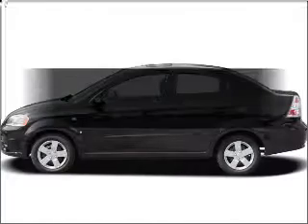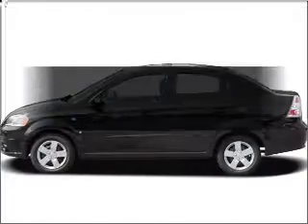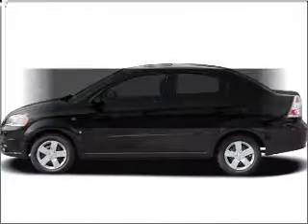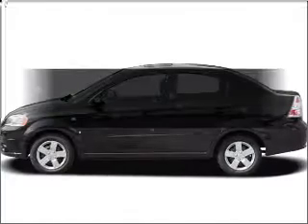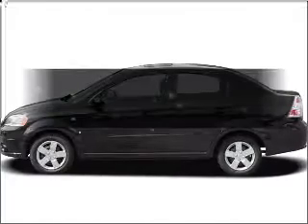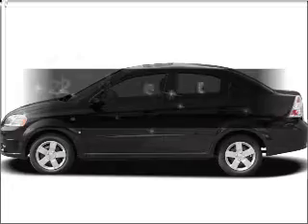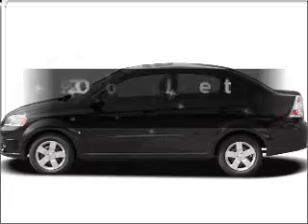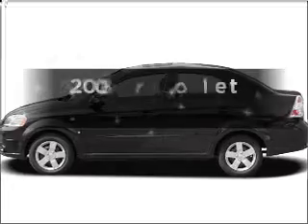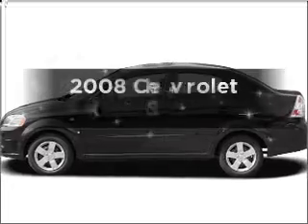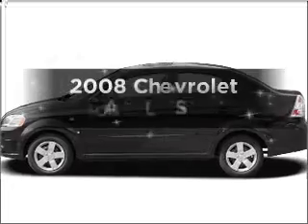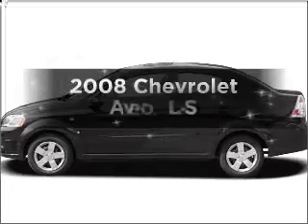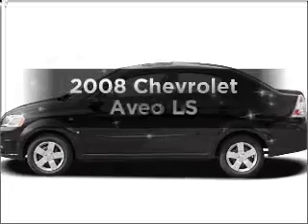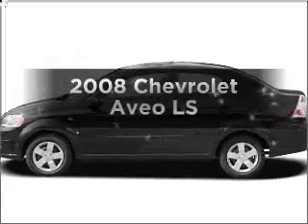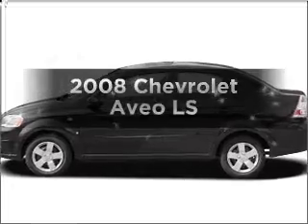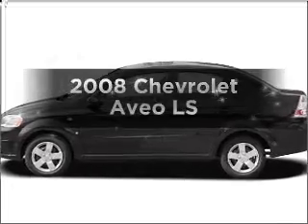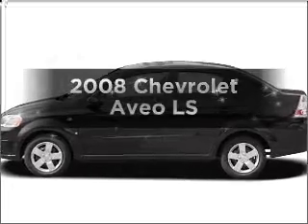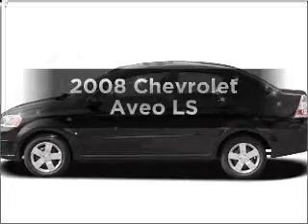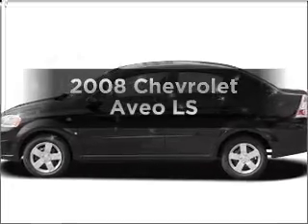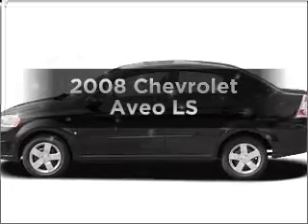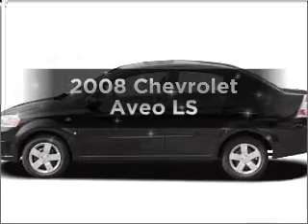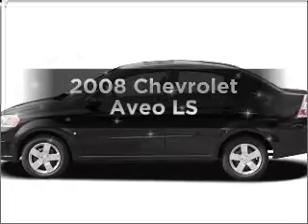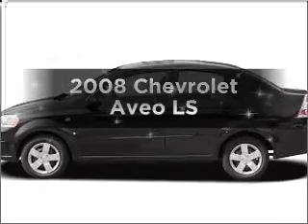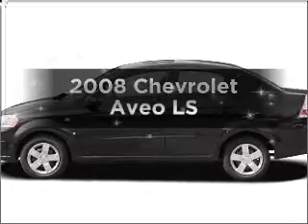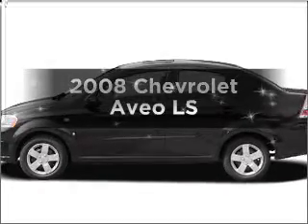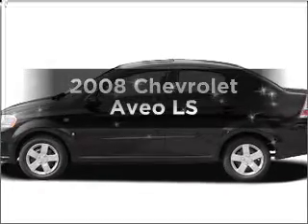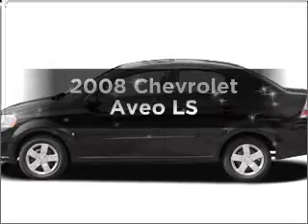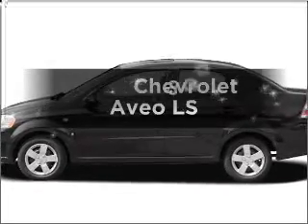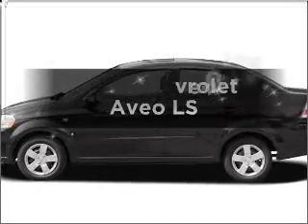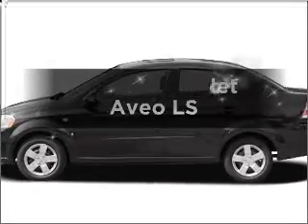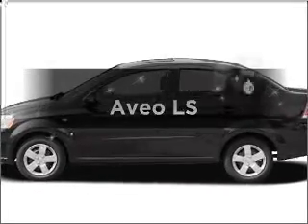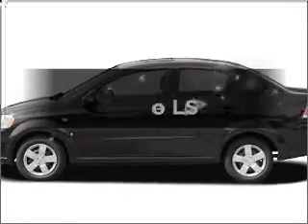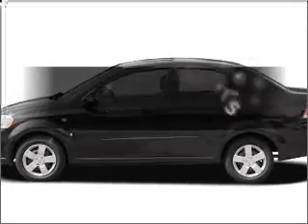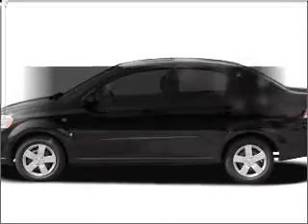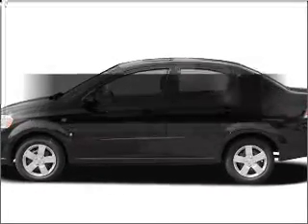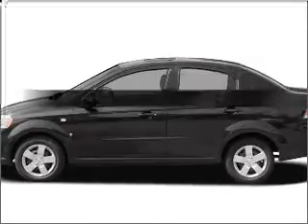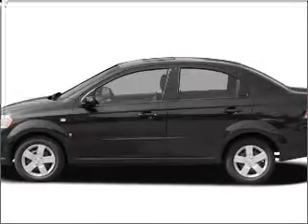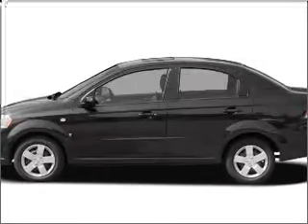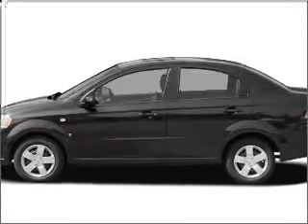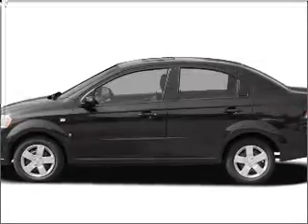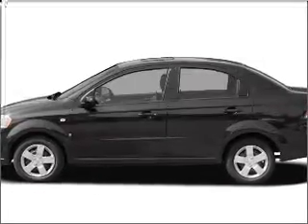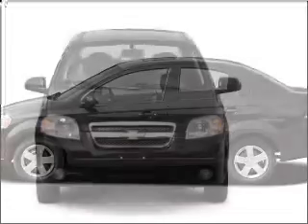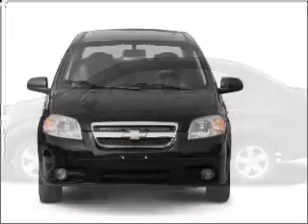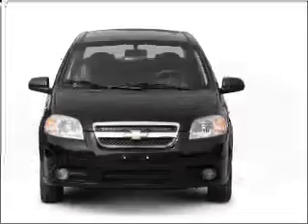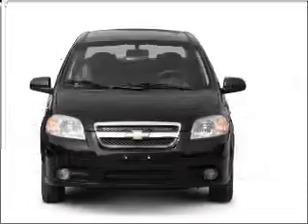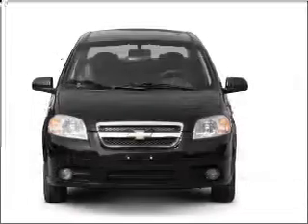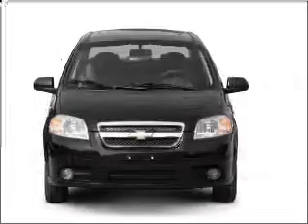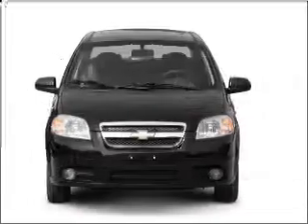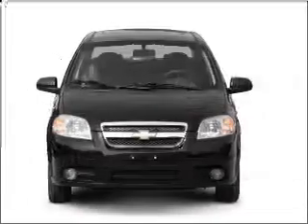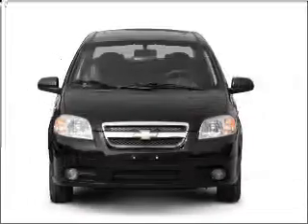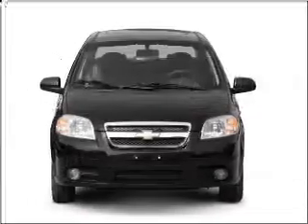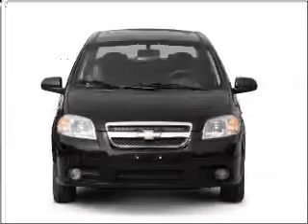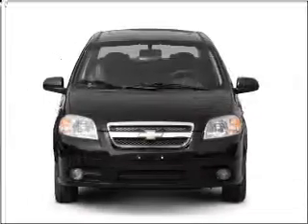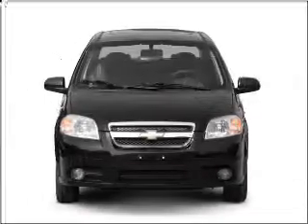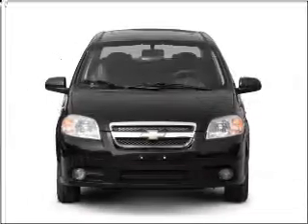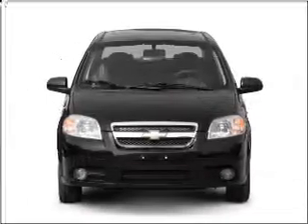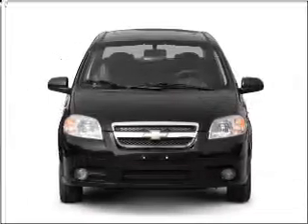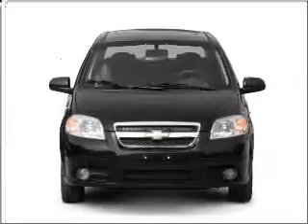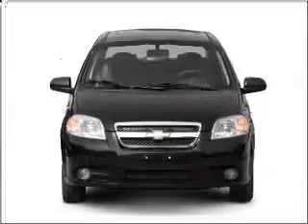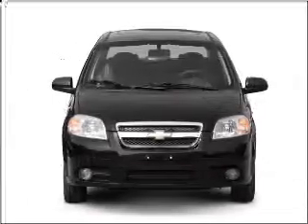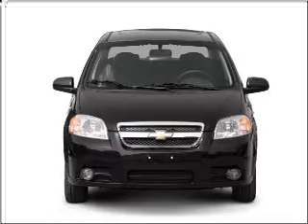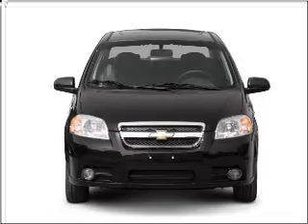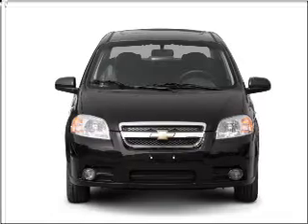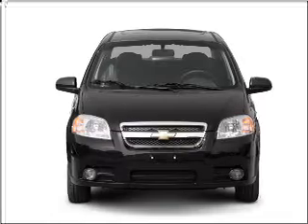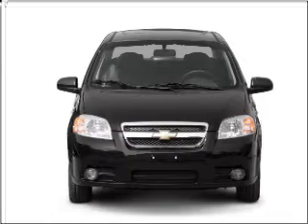Get noticed in this 2008 Chevrolet Aveo. Everything you need under one roof with this great vehicle.